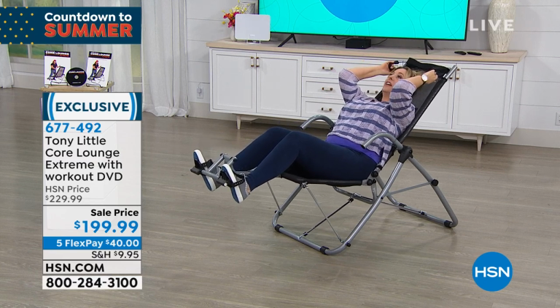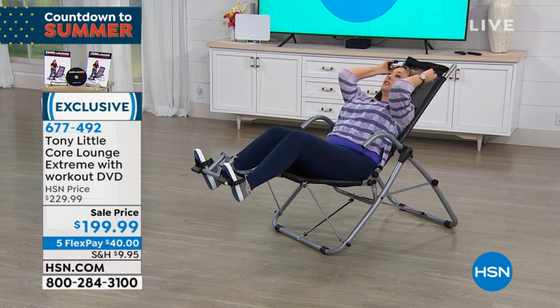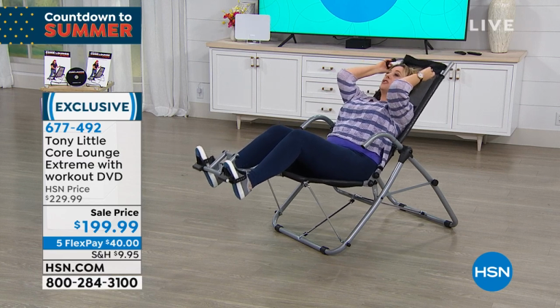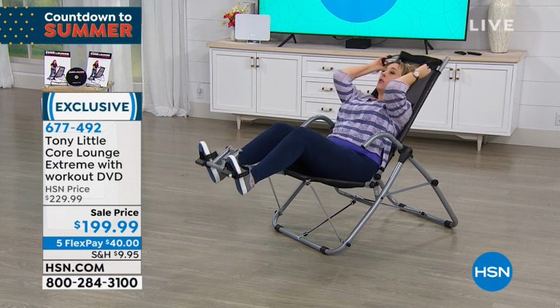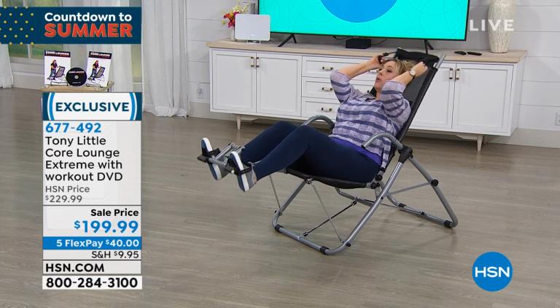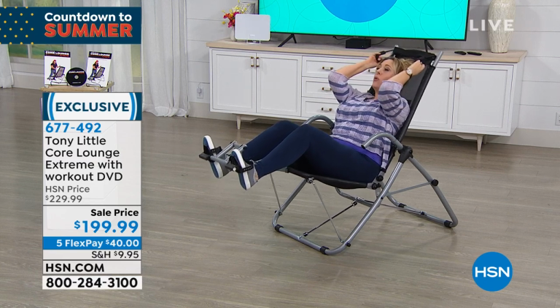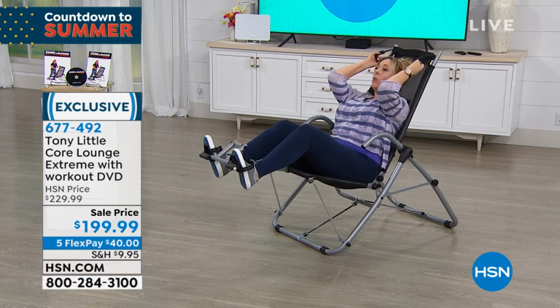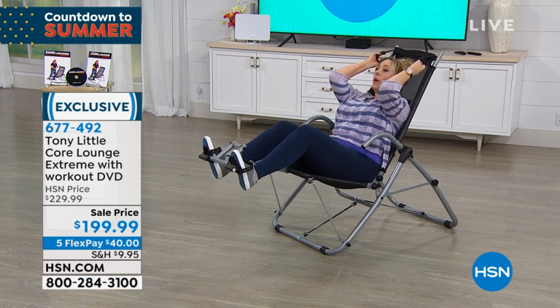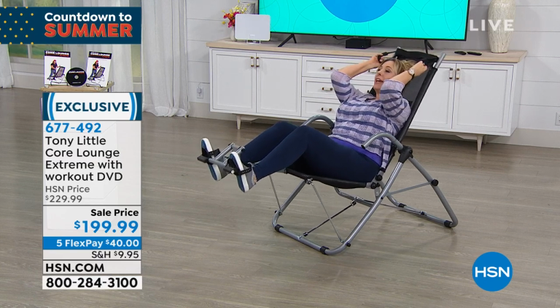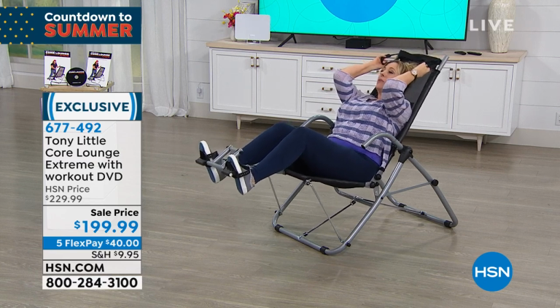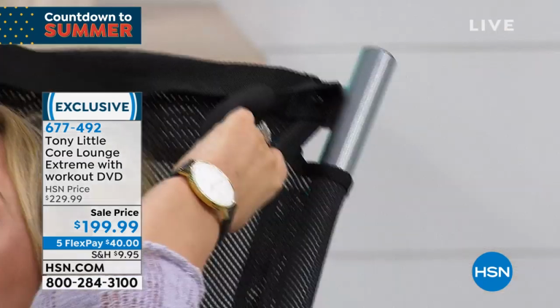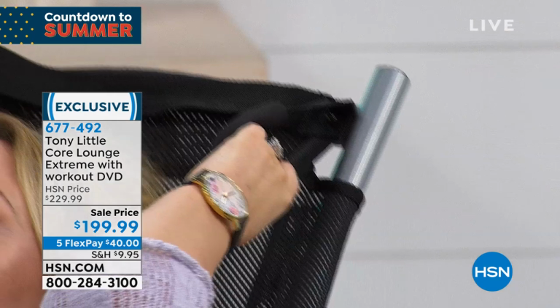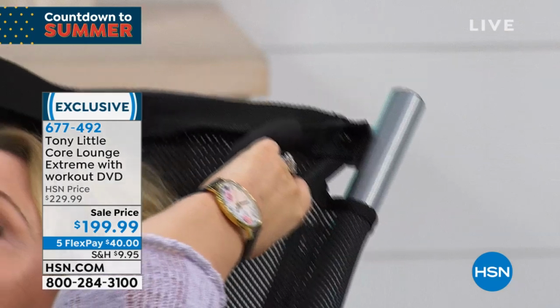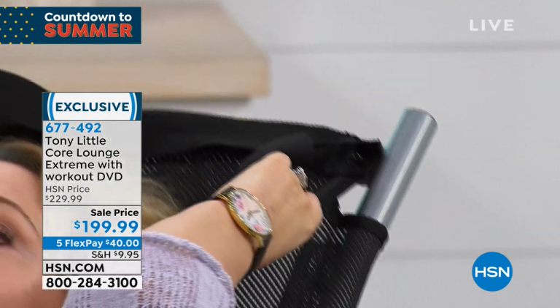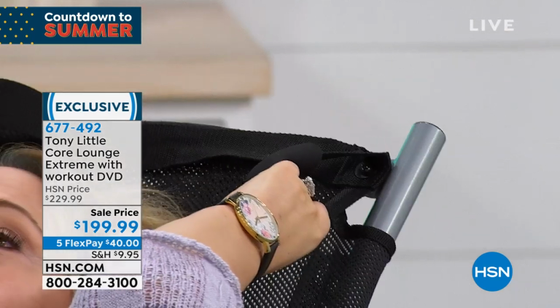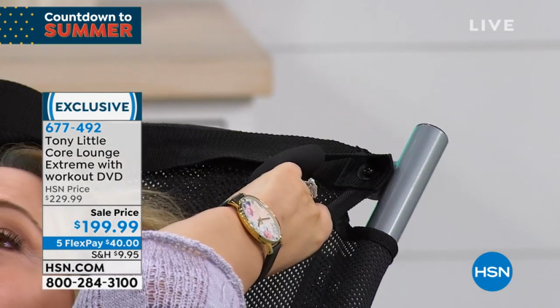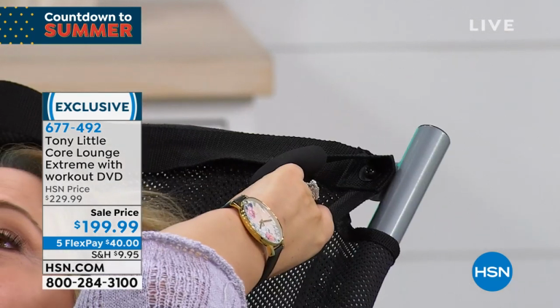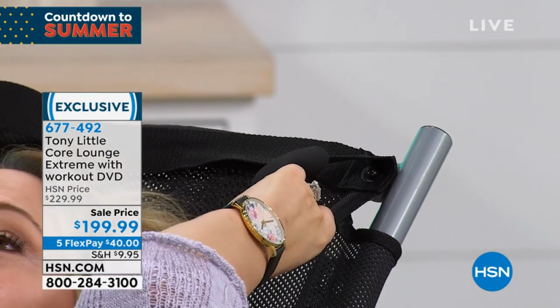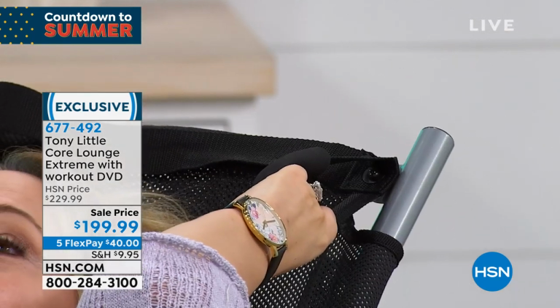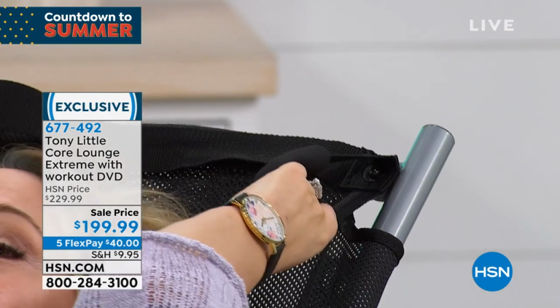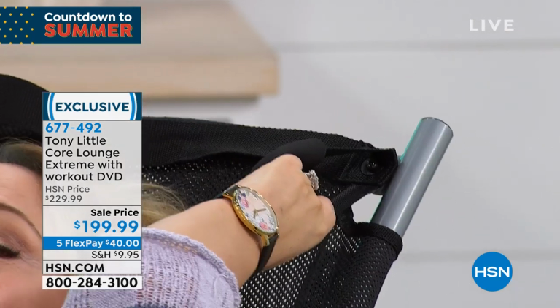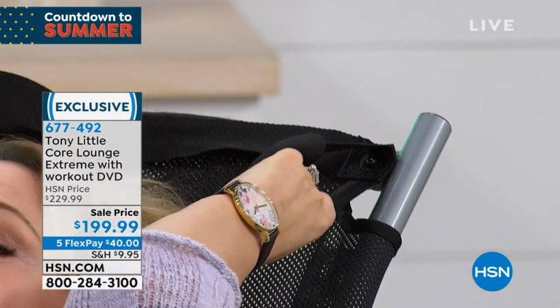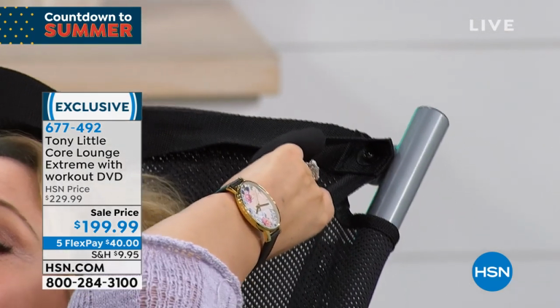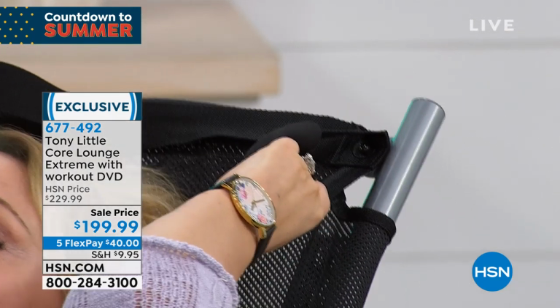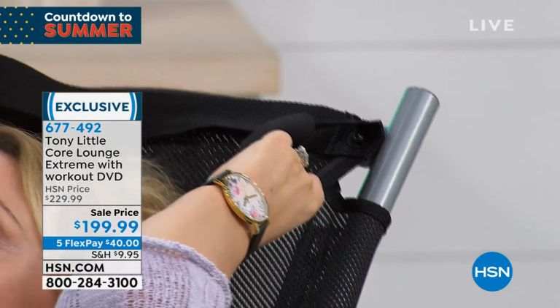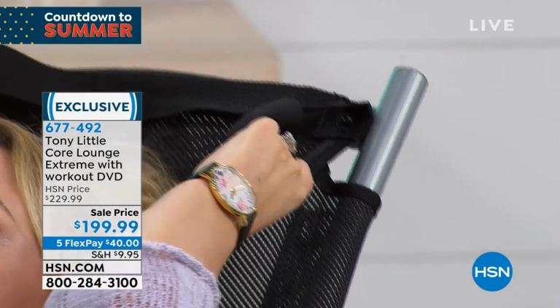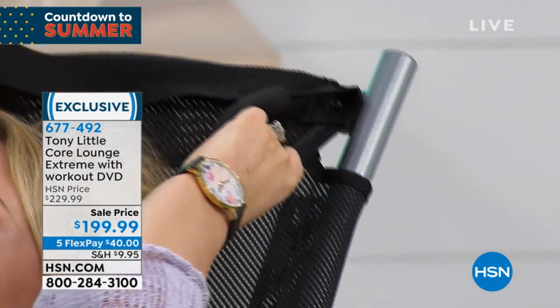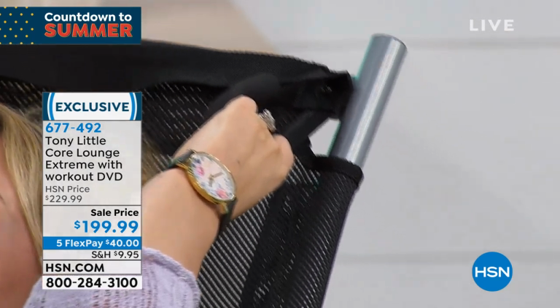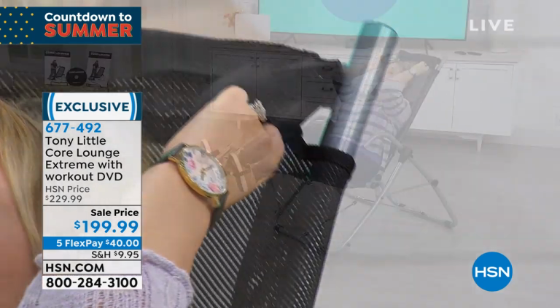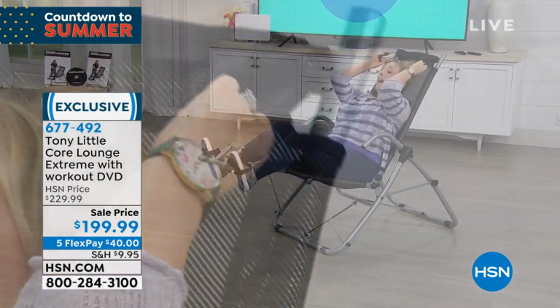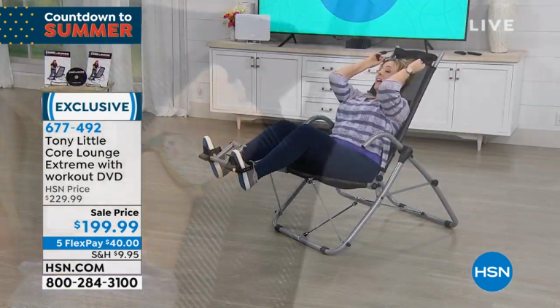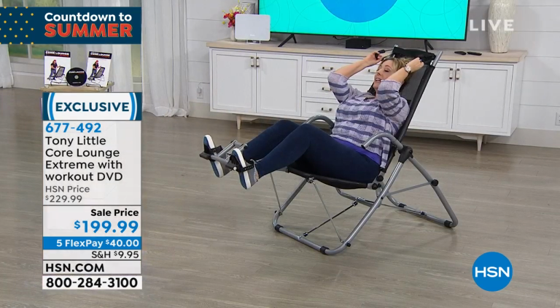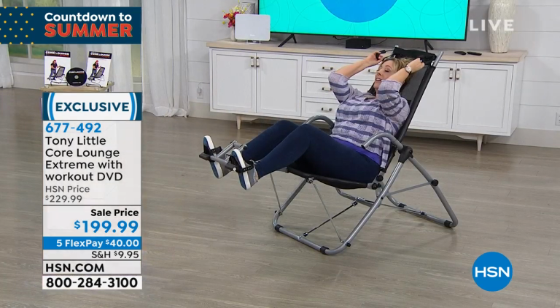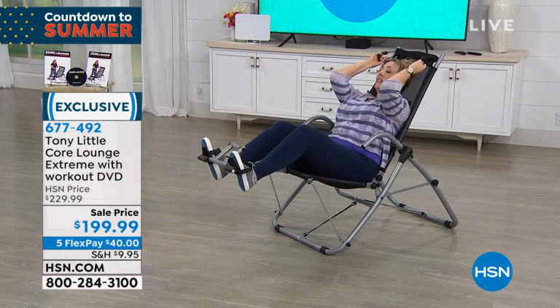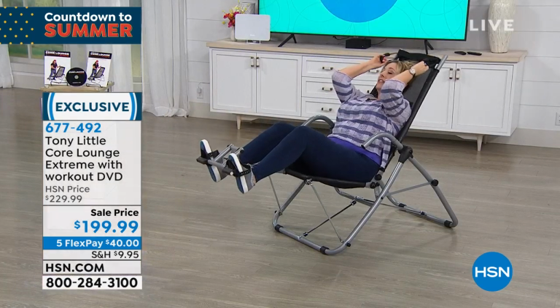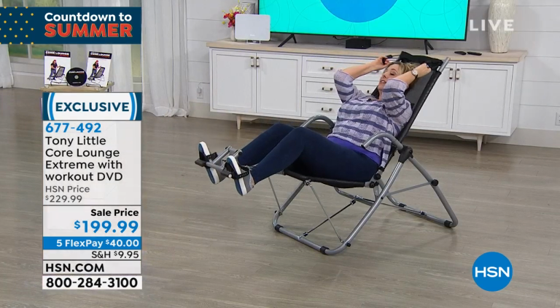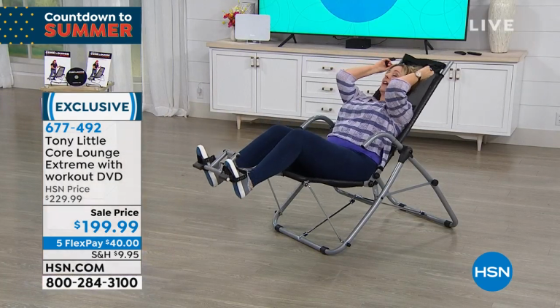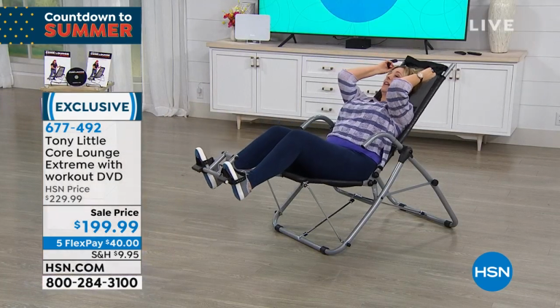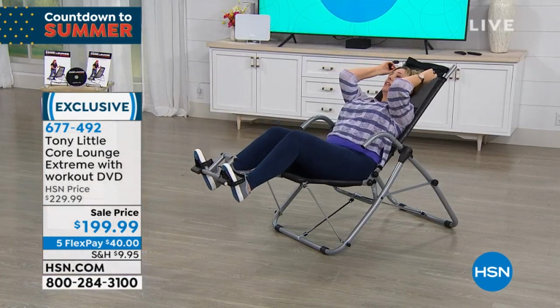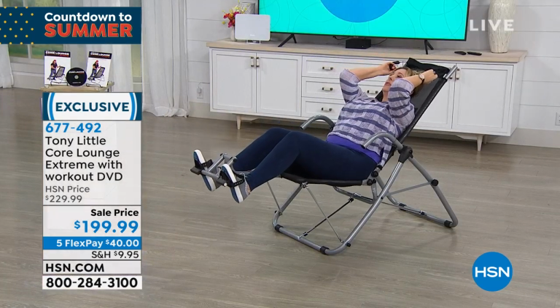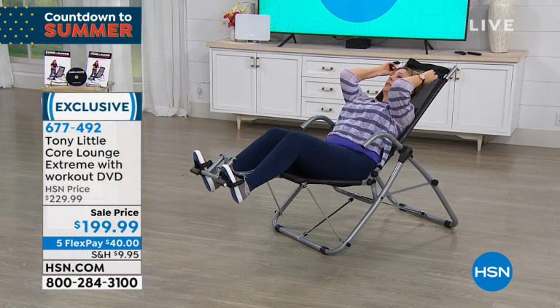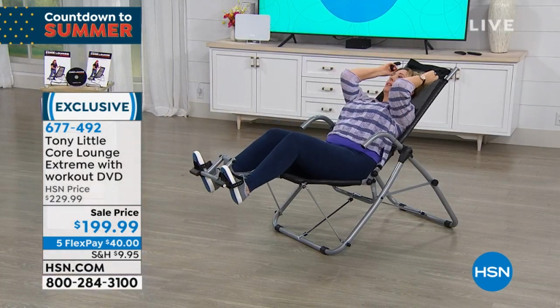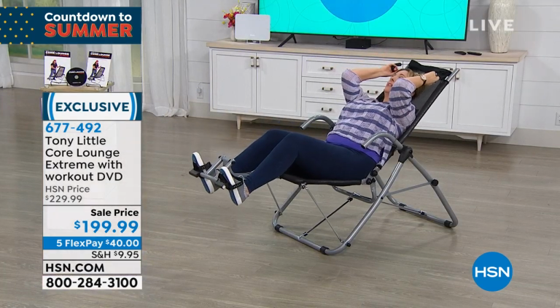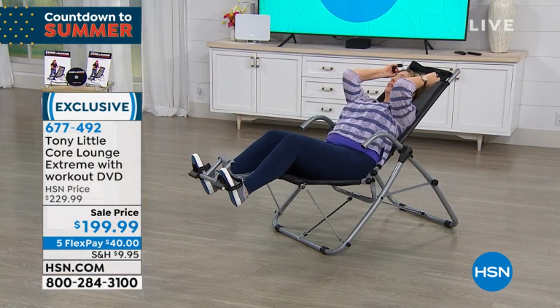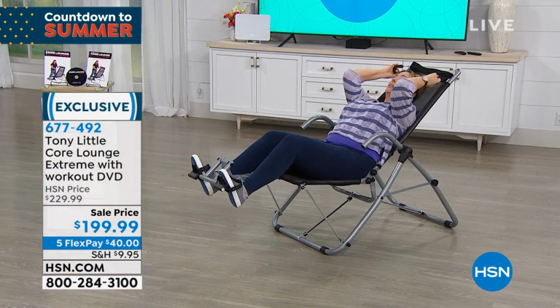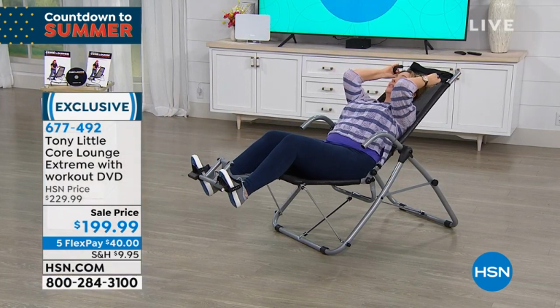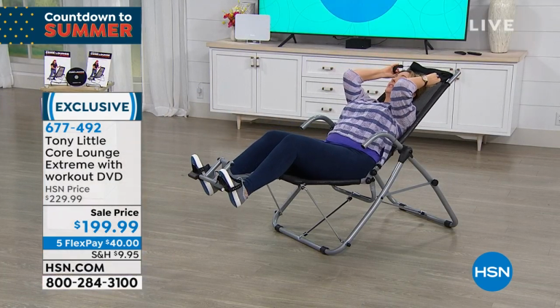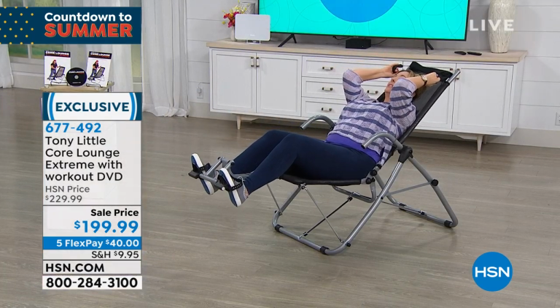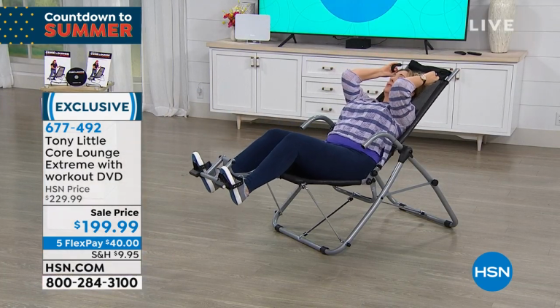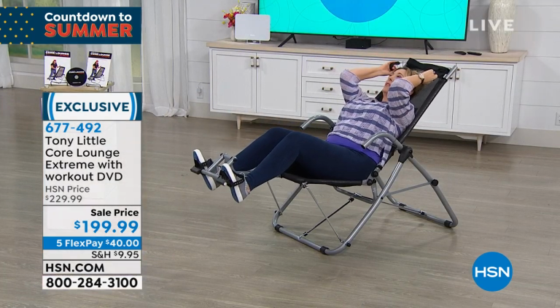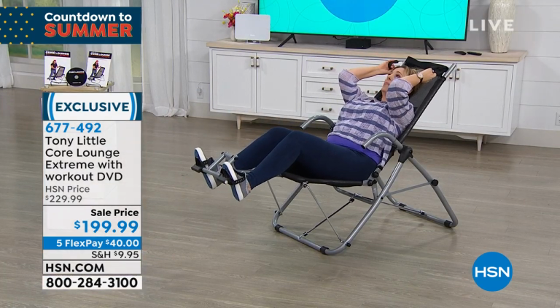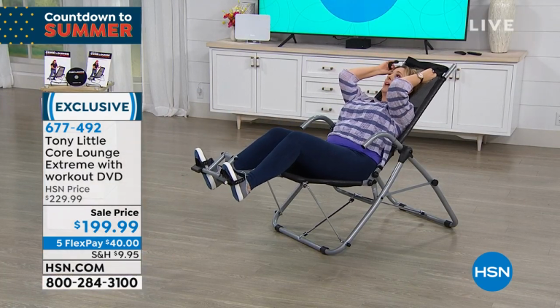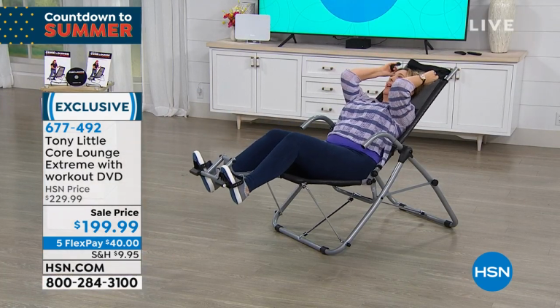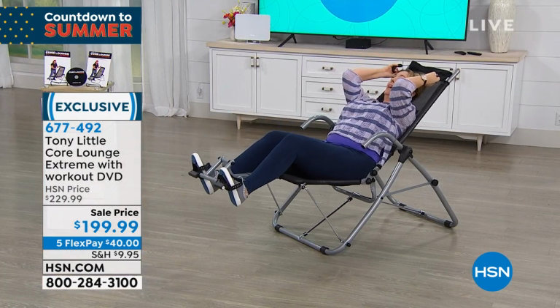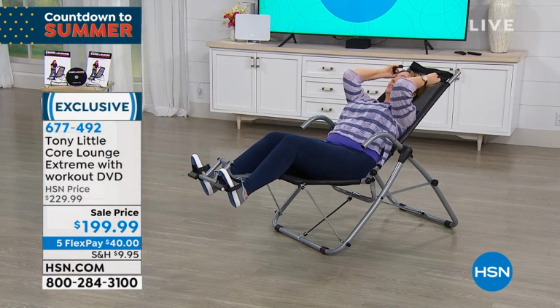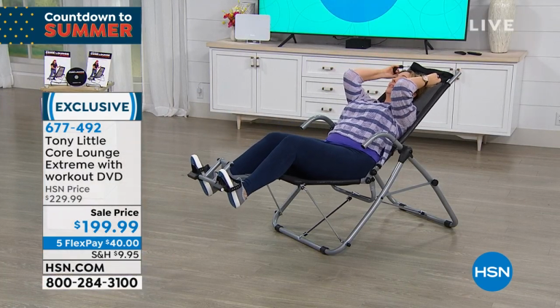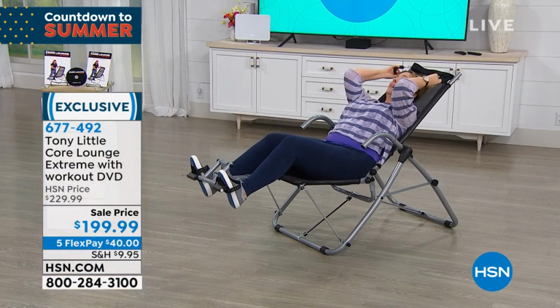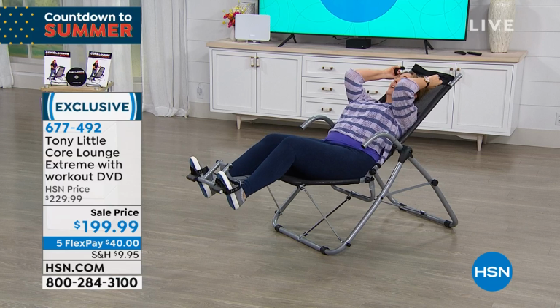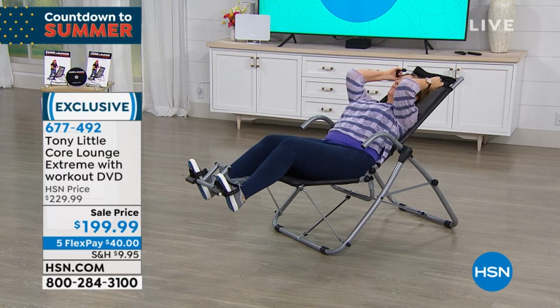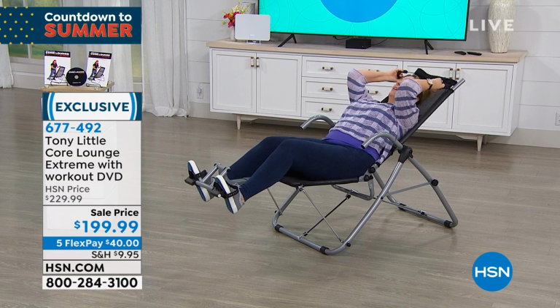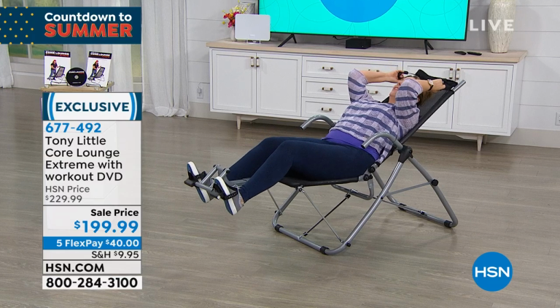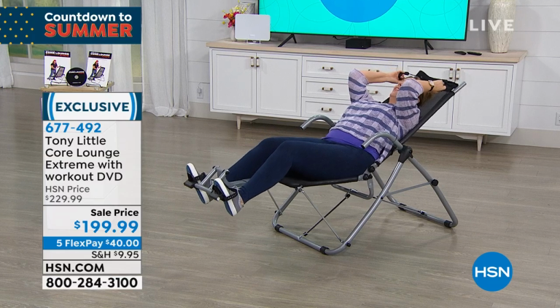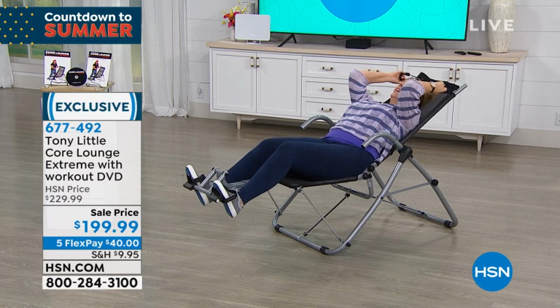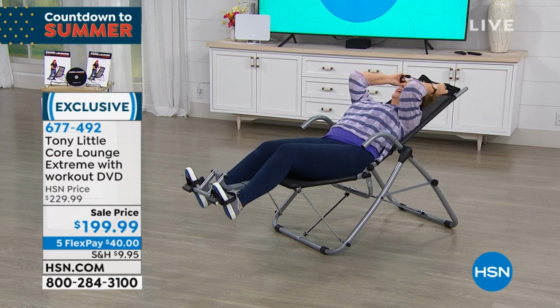It's almost like I've got a little assist. If I don't quite have the strength for that last one, I can even do a little assist with my hands and my feet.